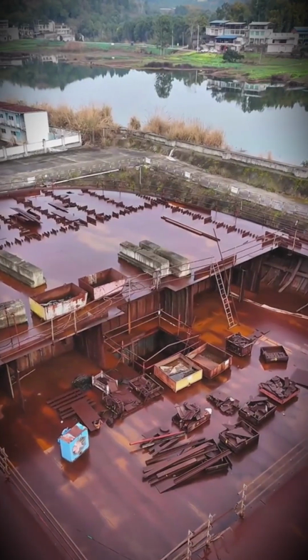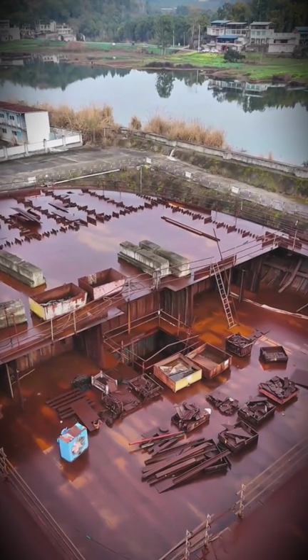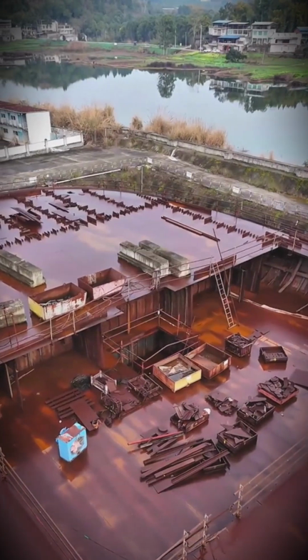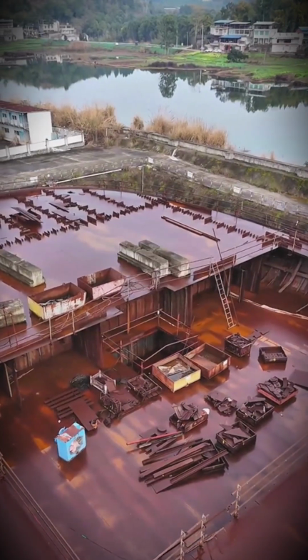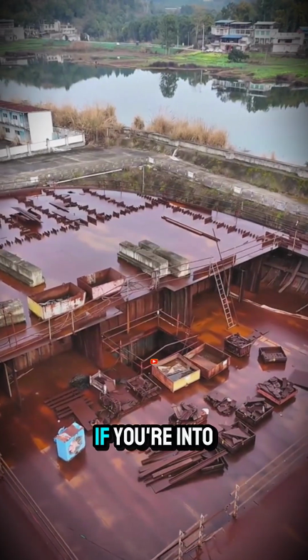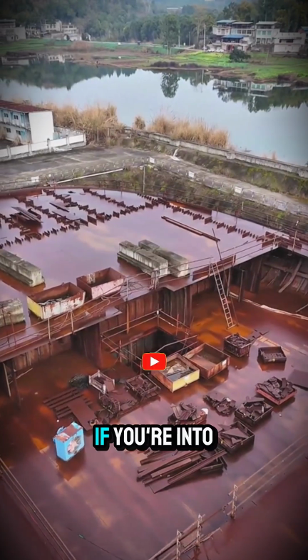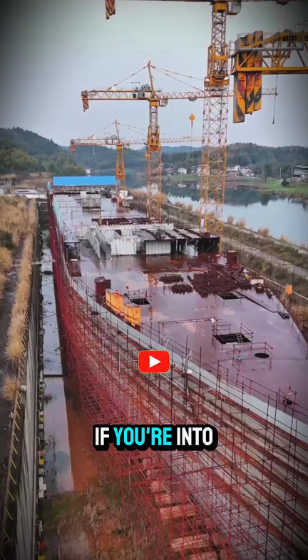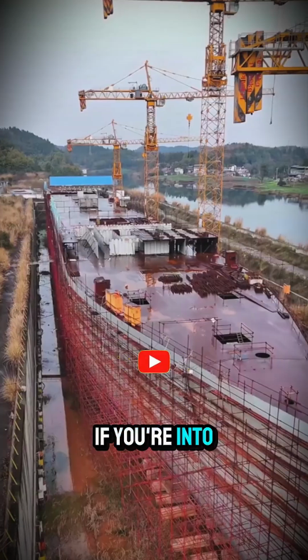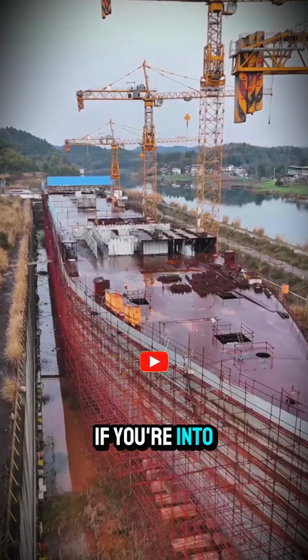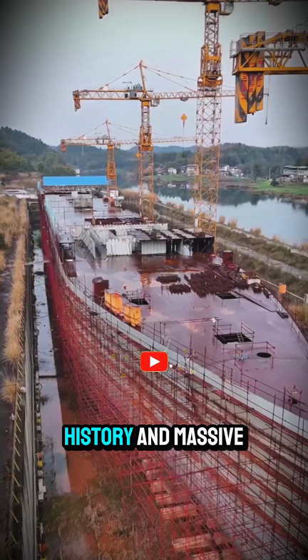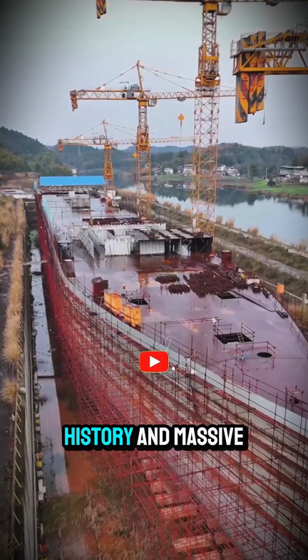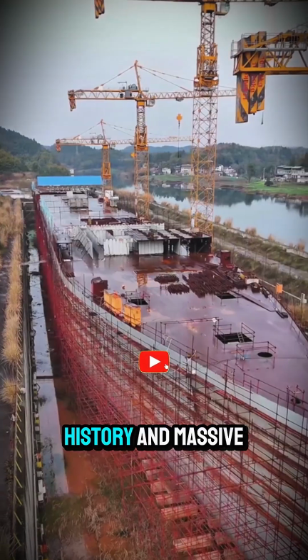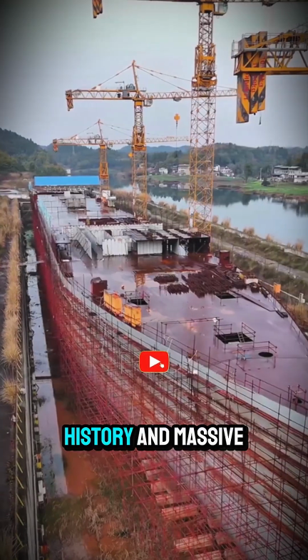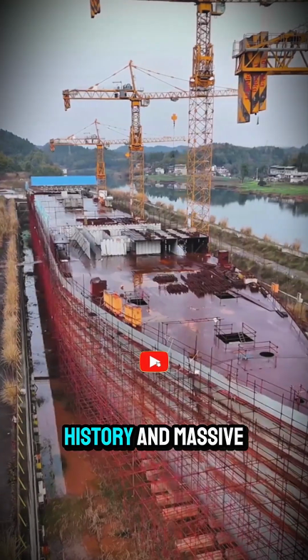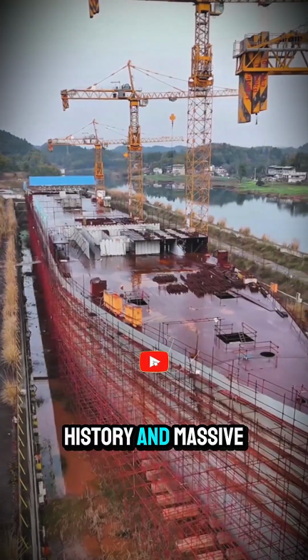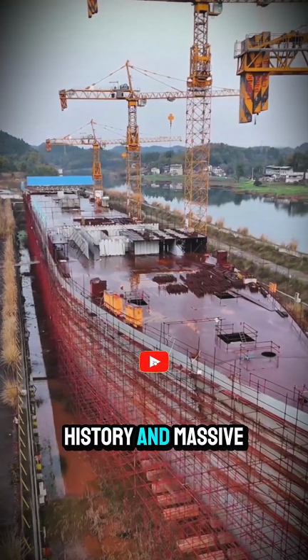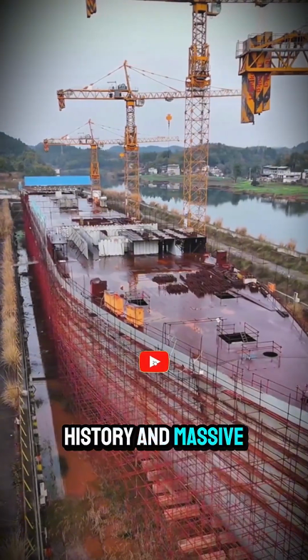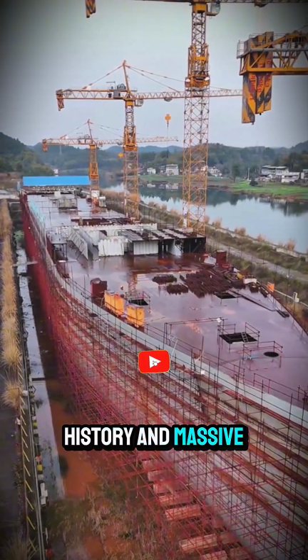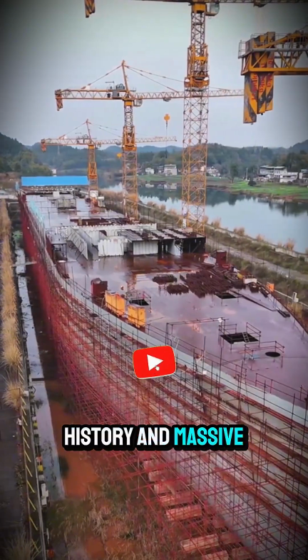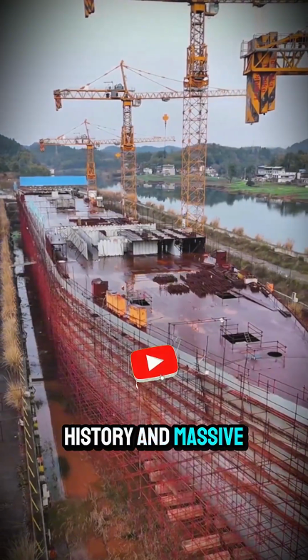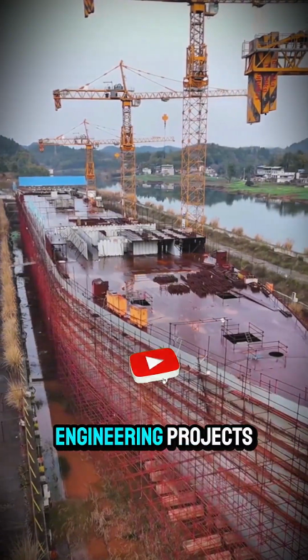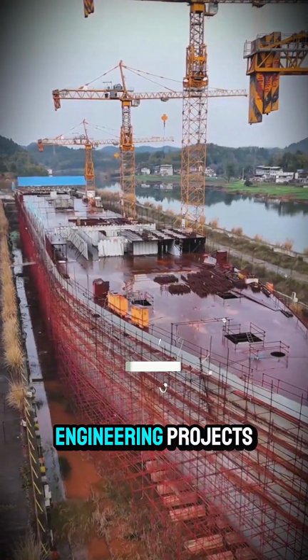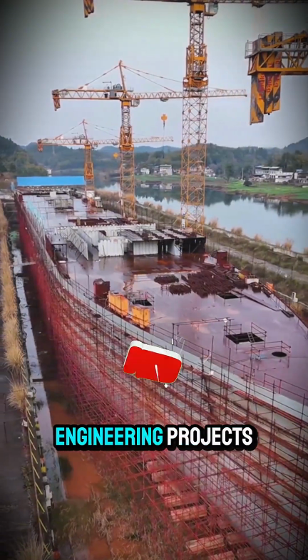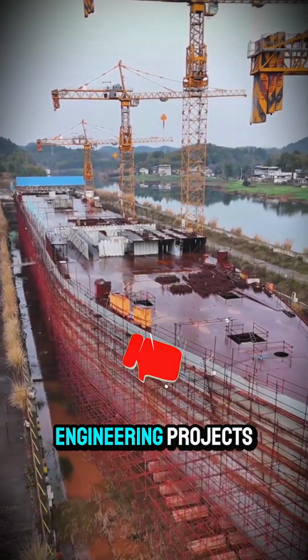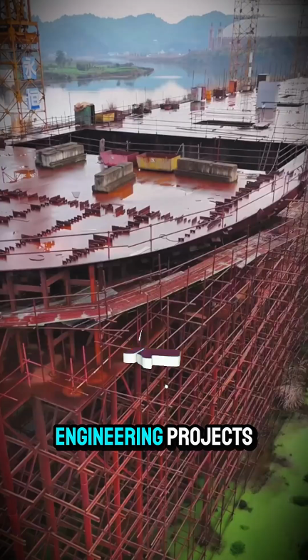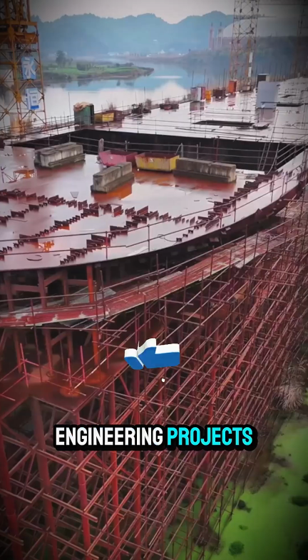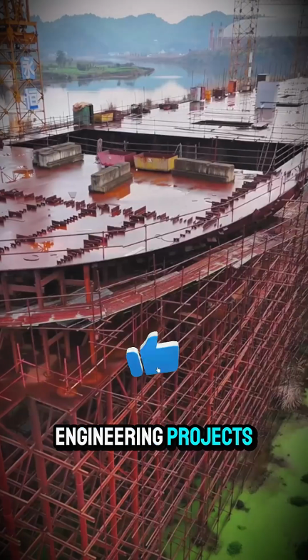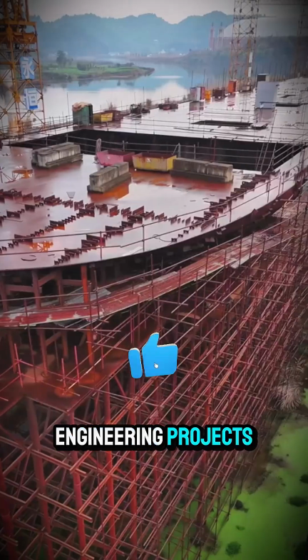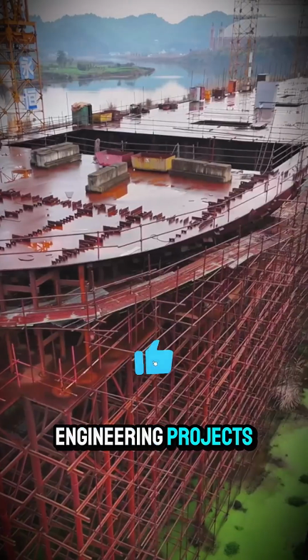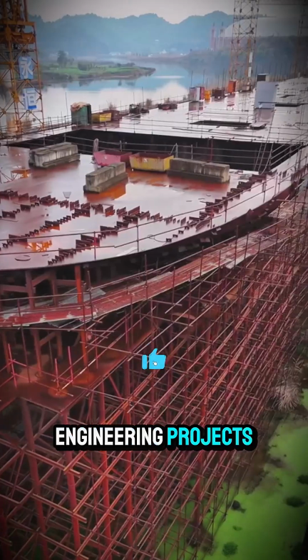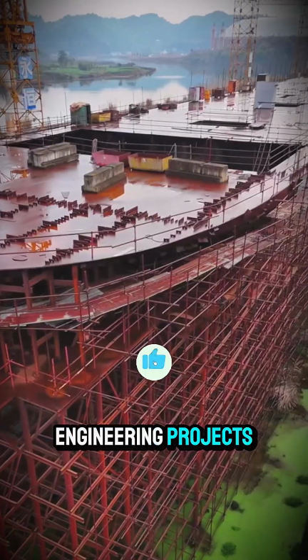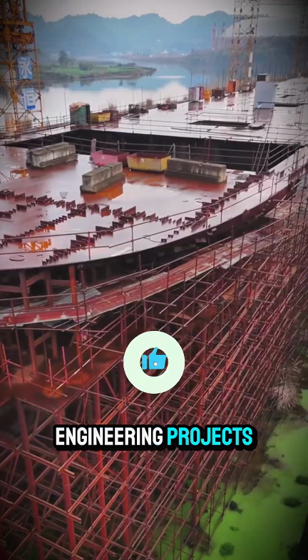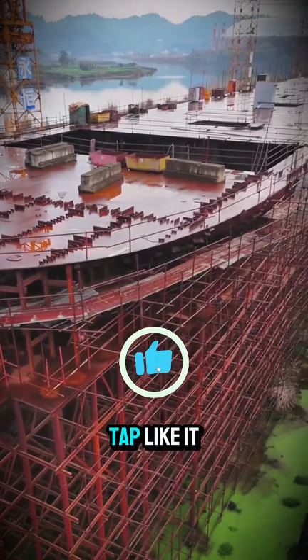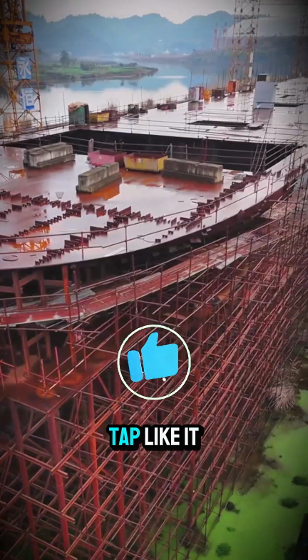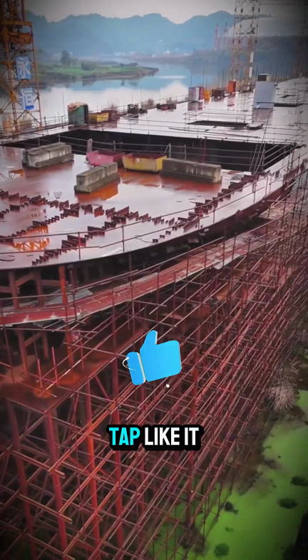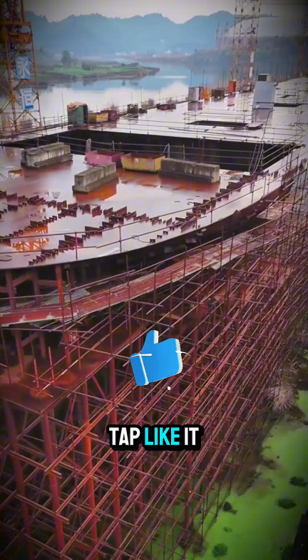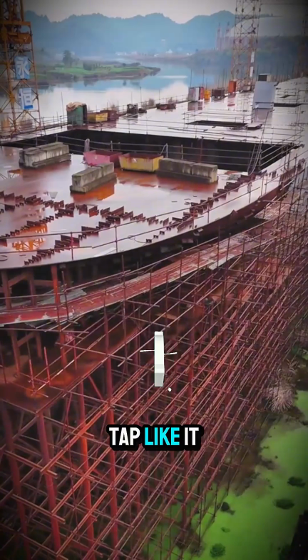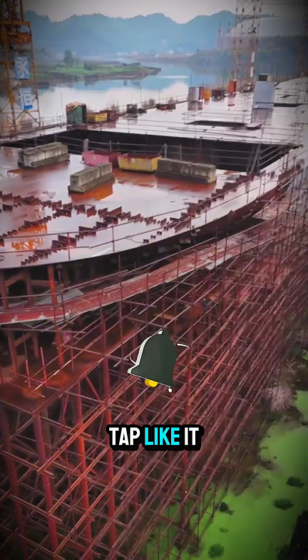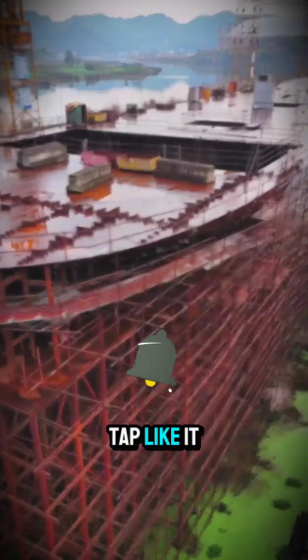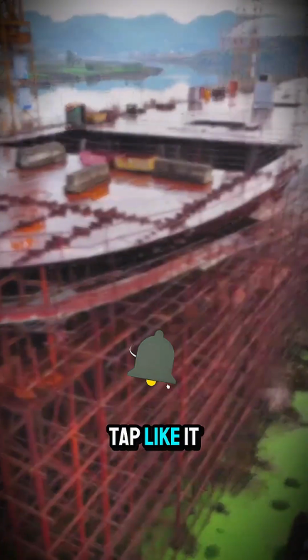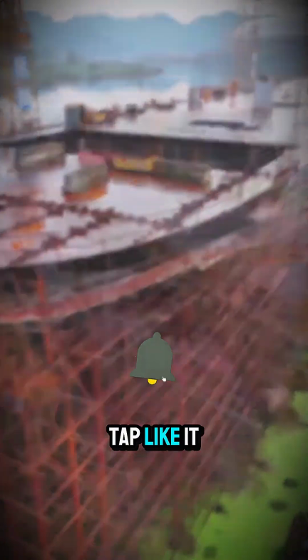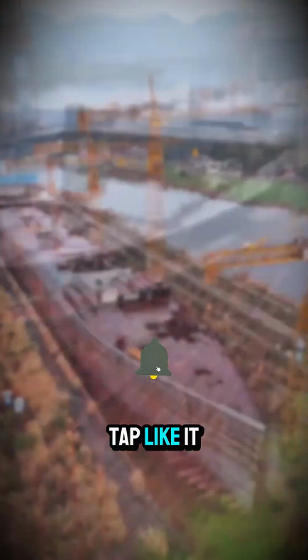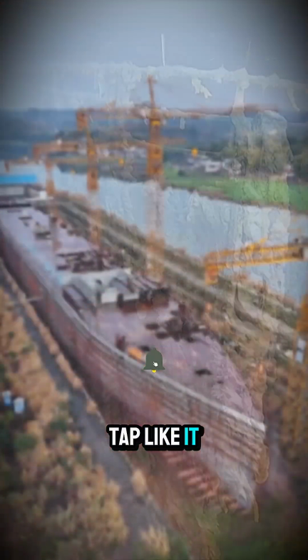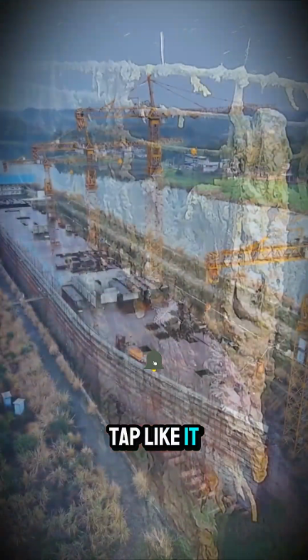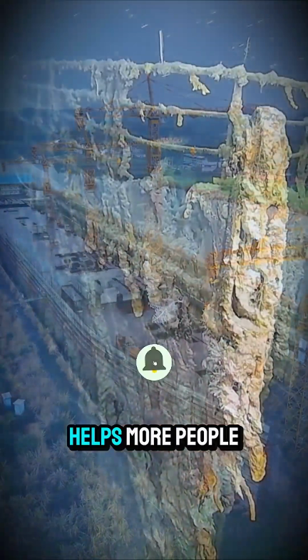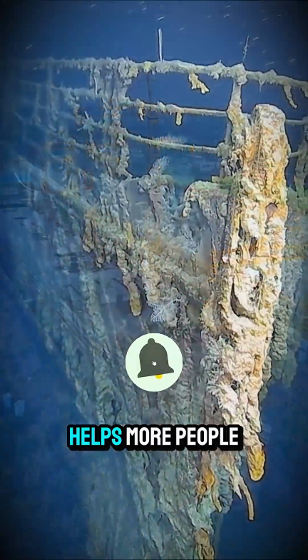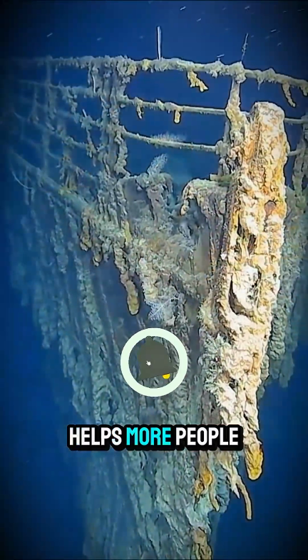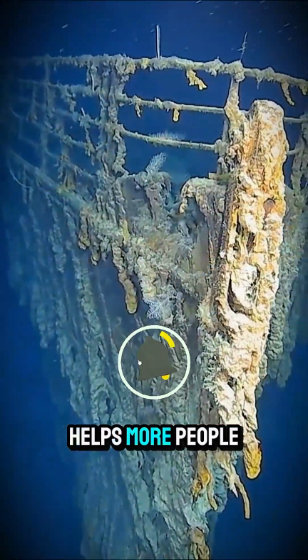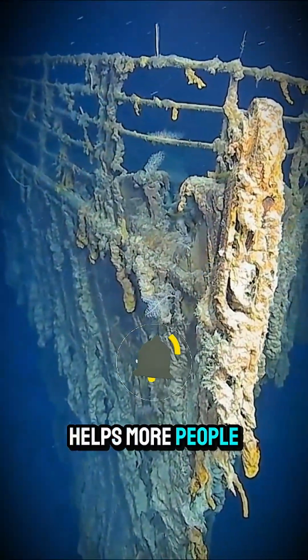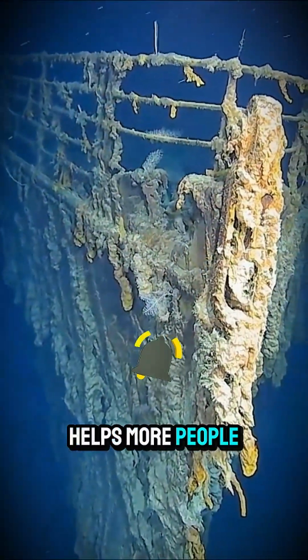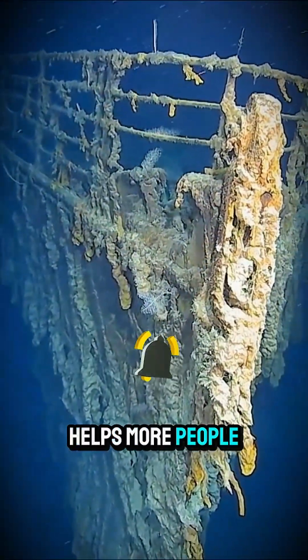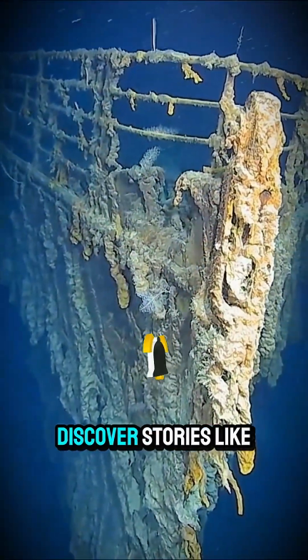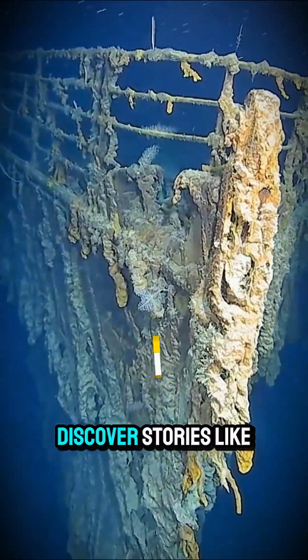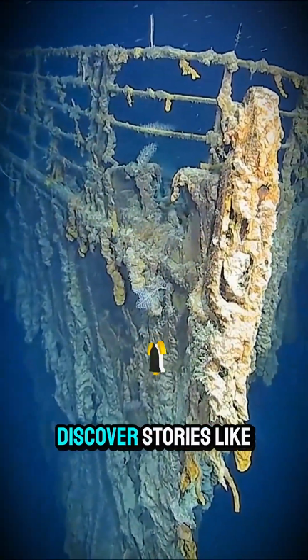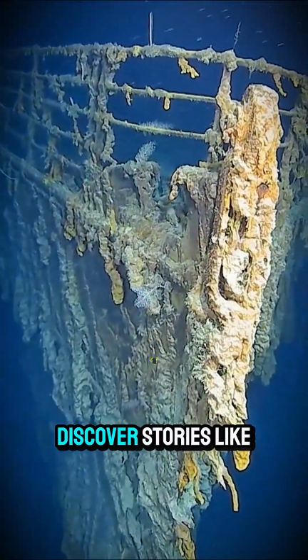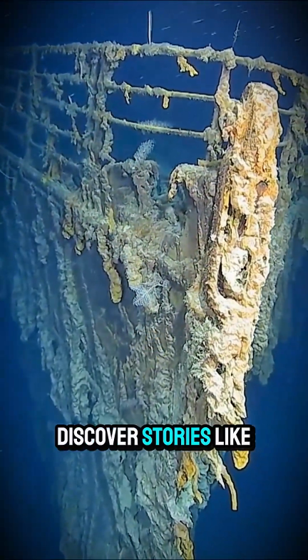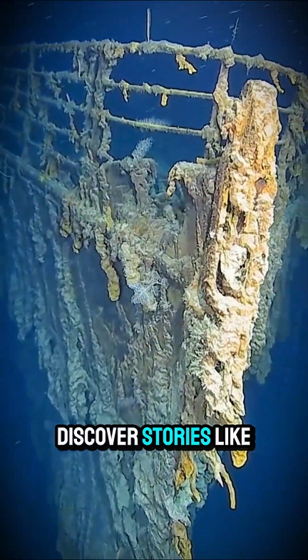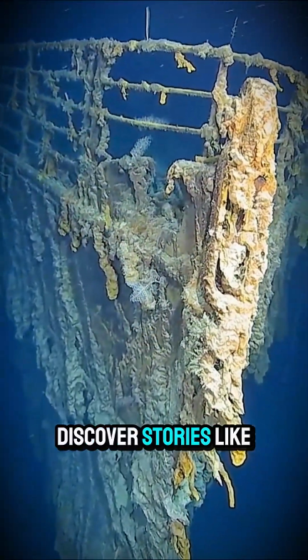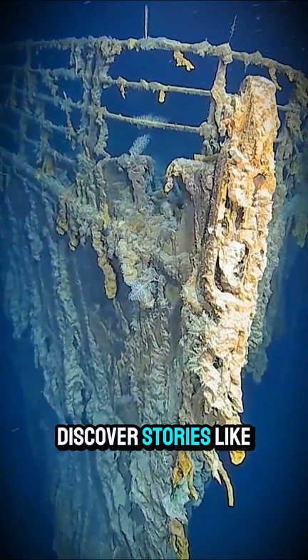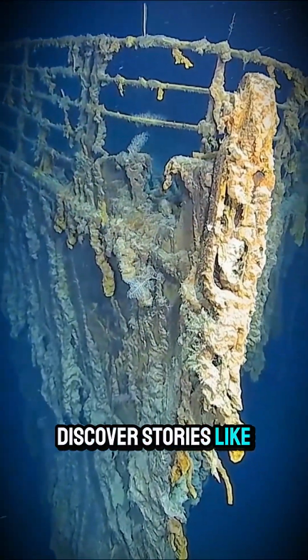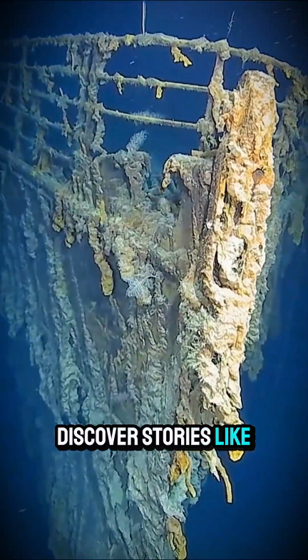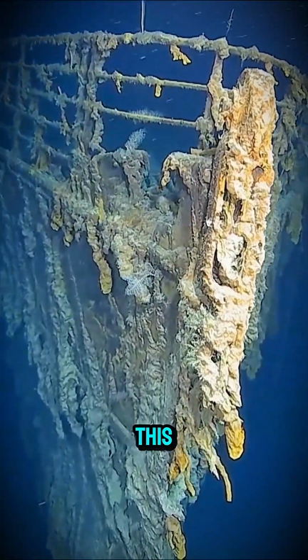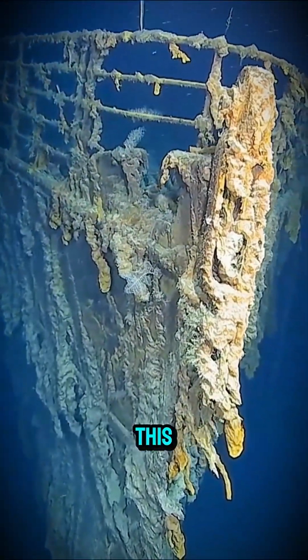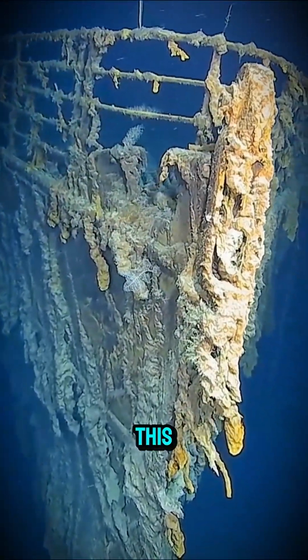If you're into history and massive engineering projects, tap like — it helps more people discover stories like this.